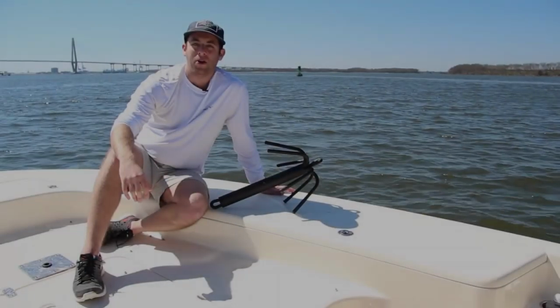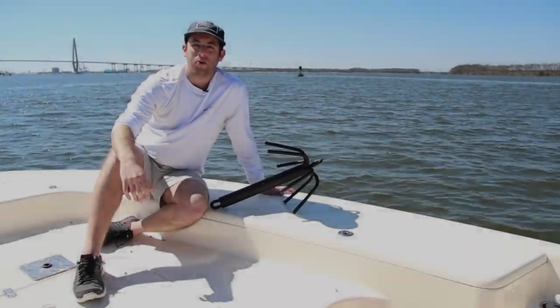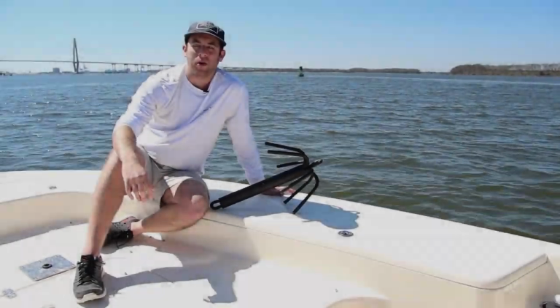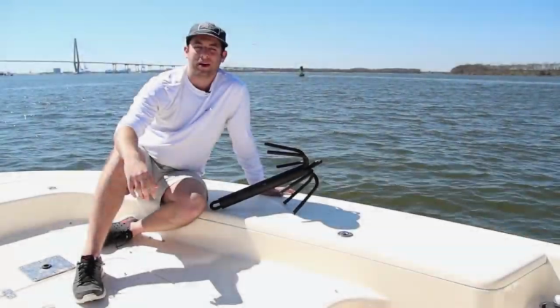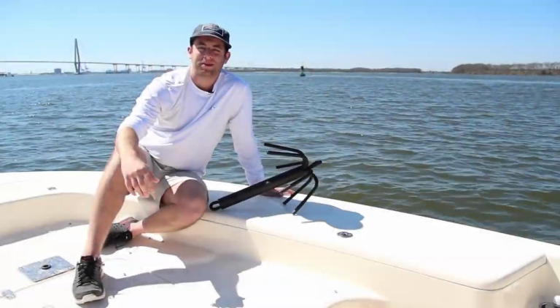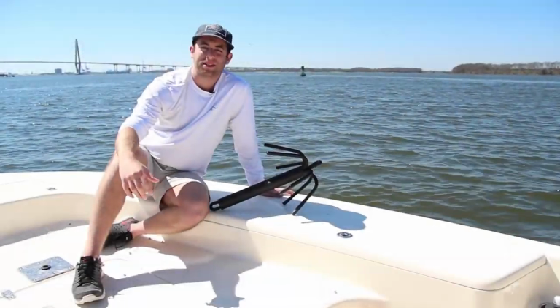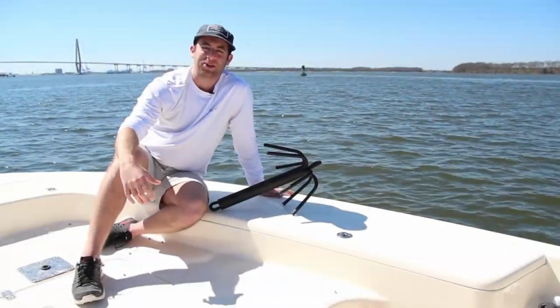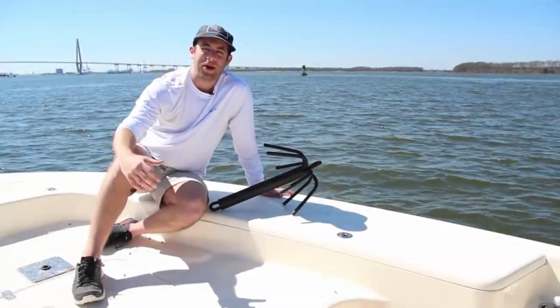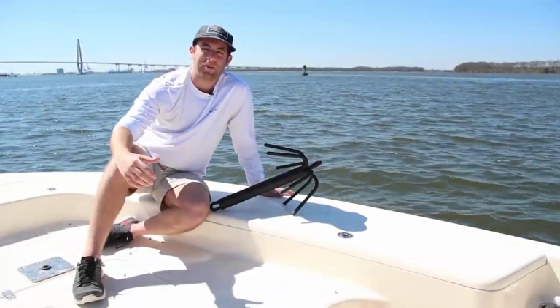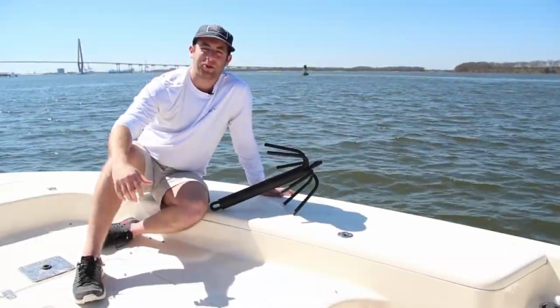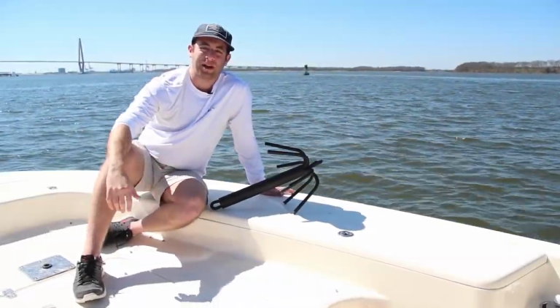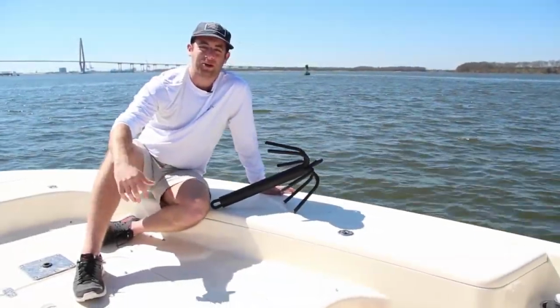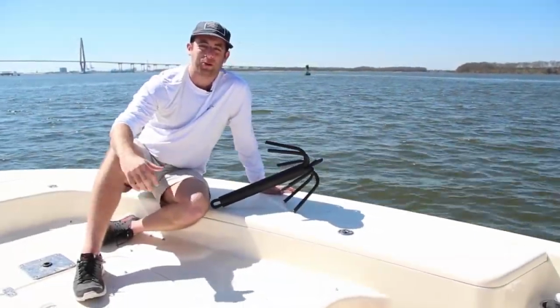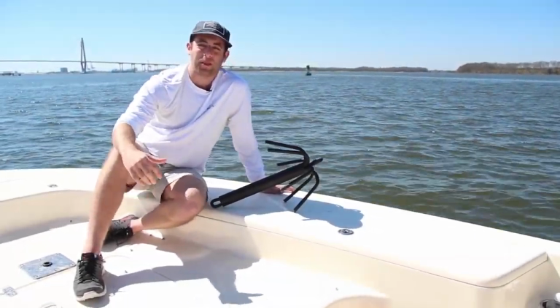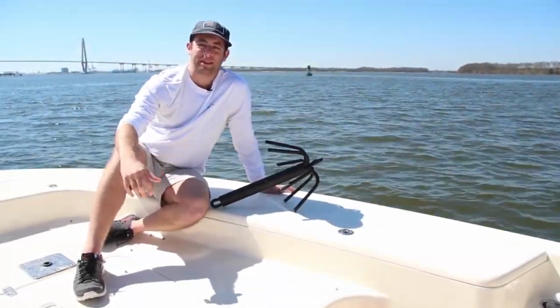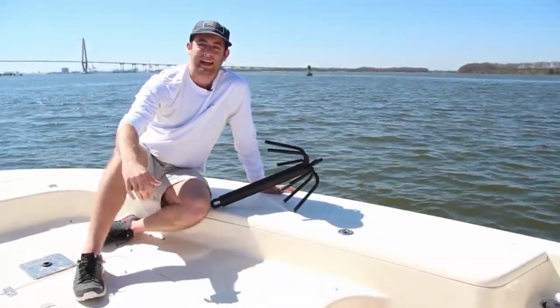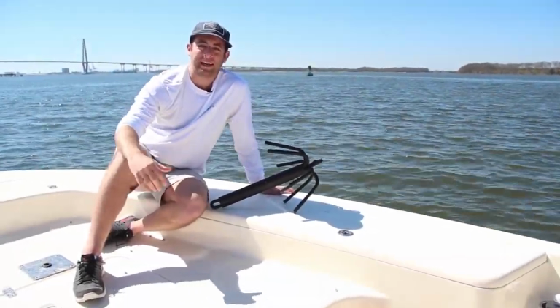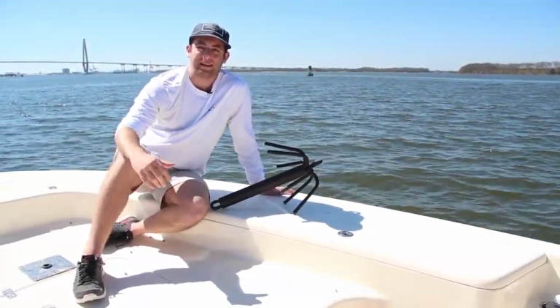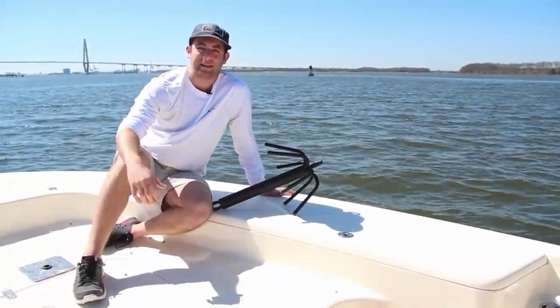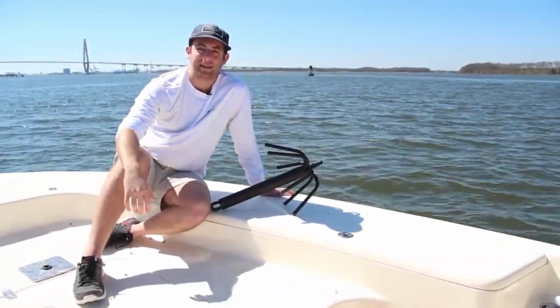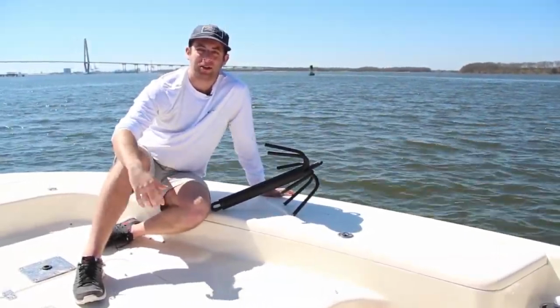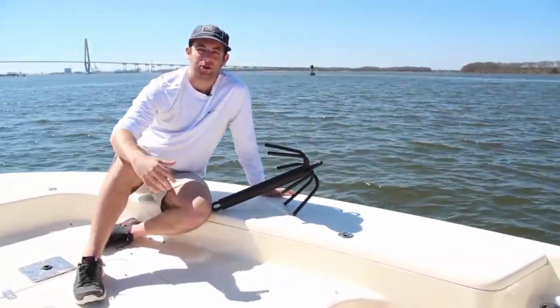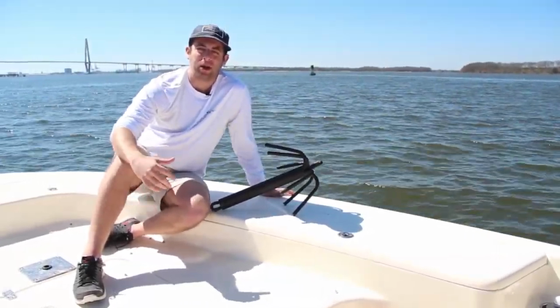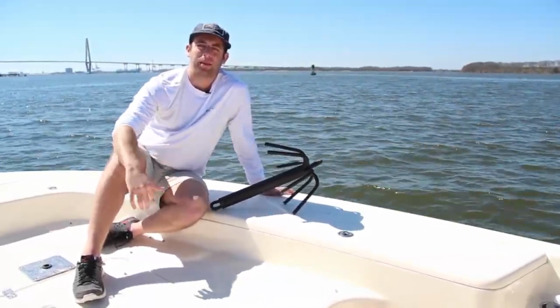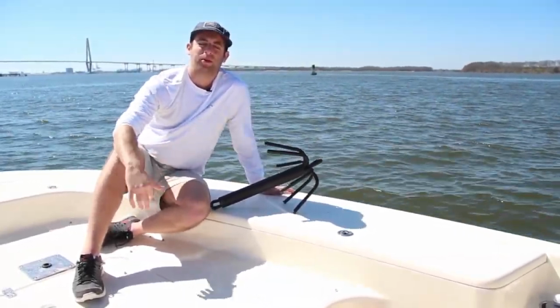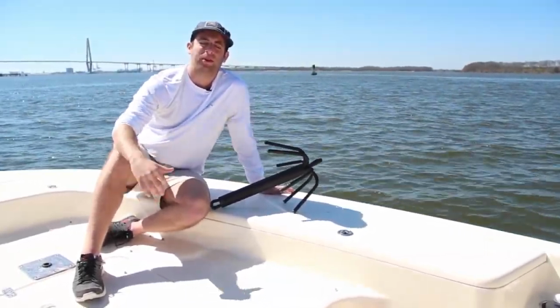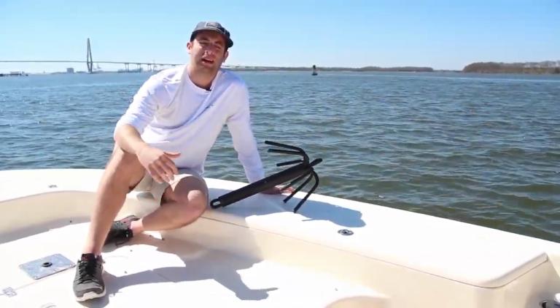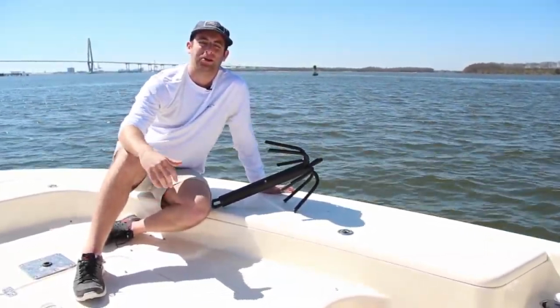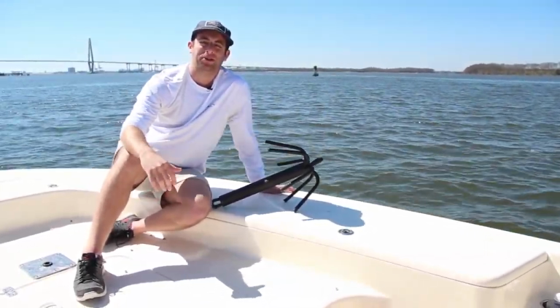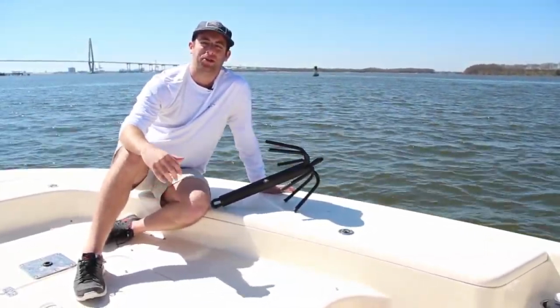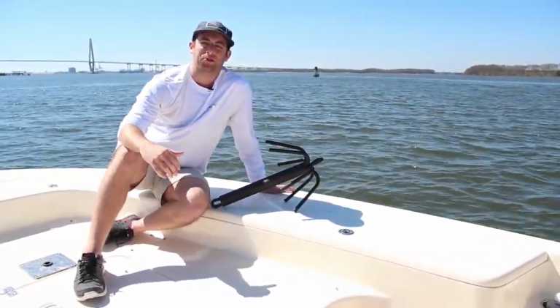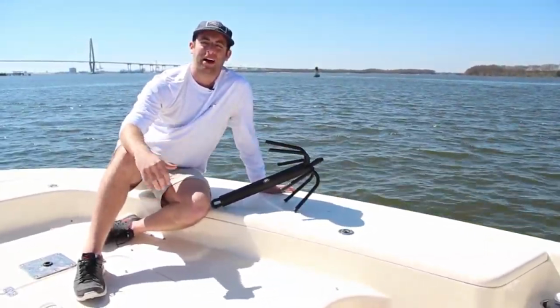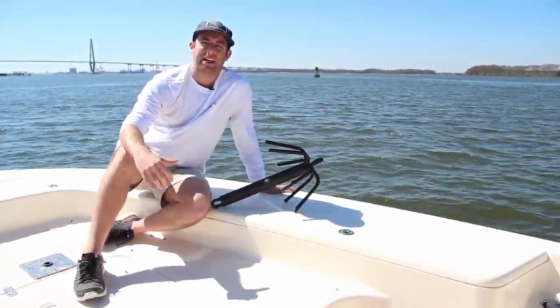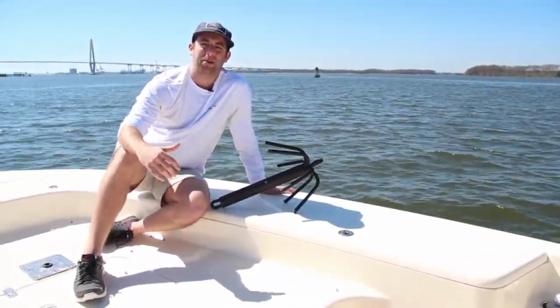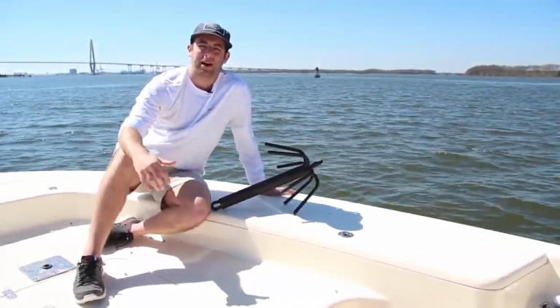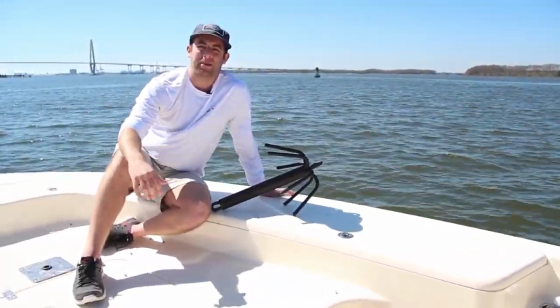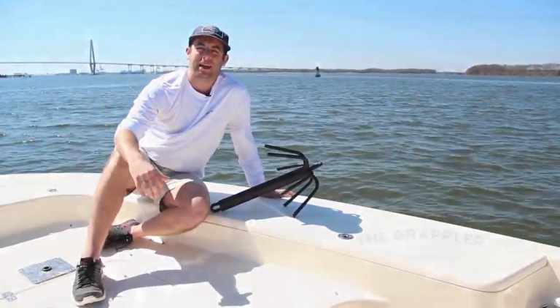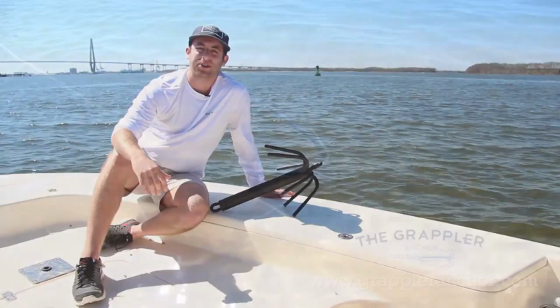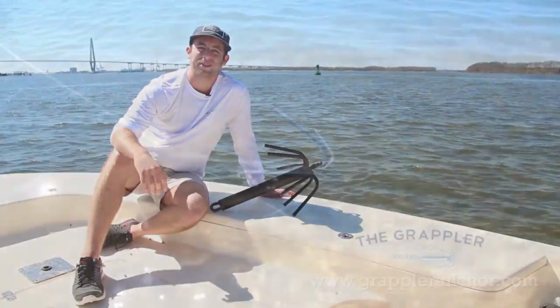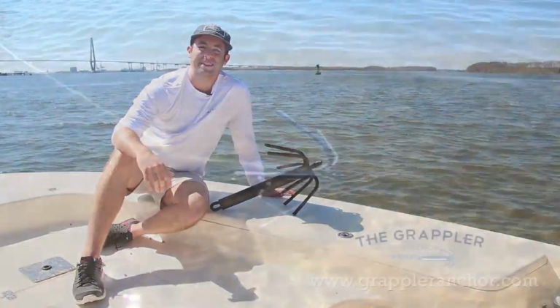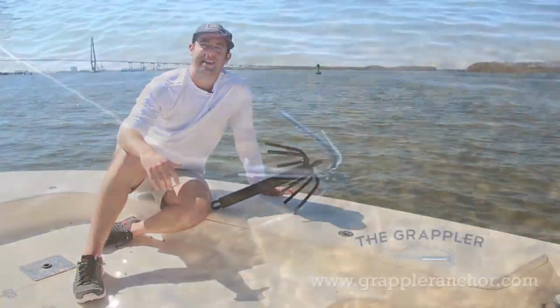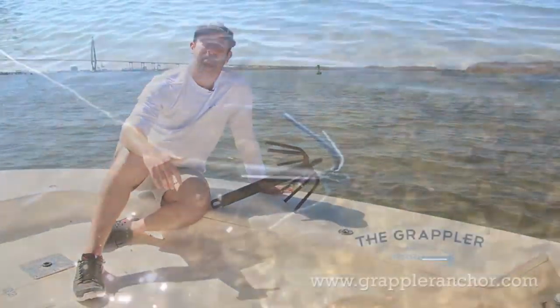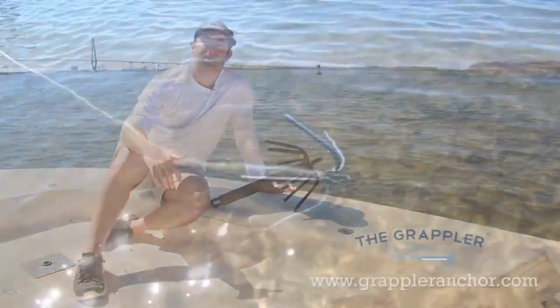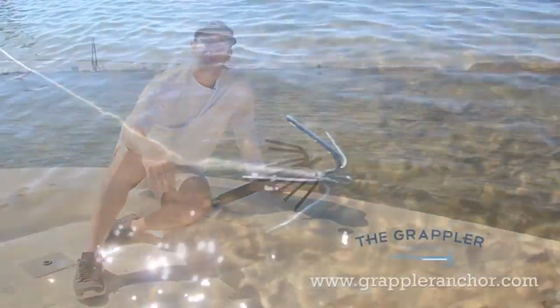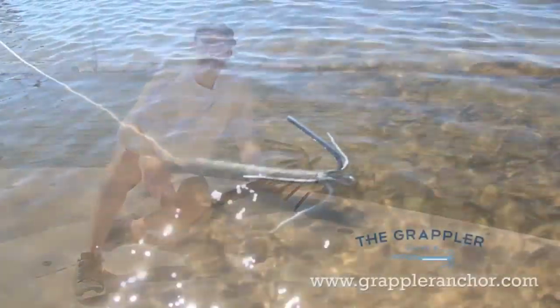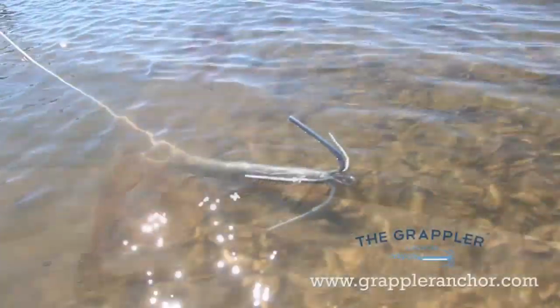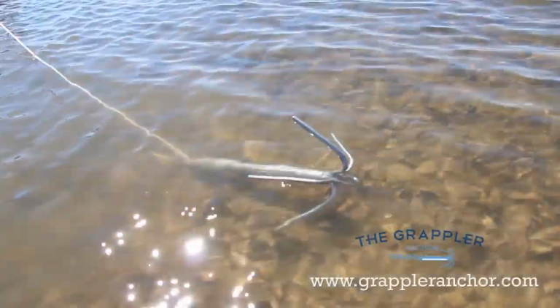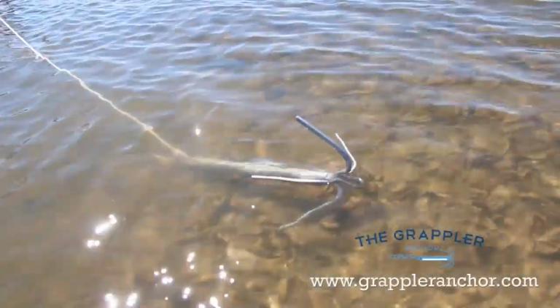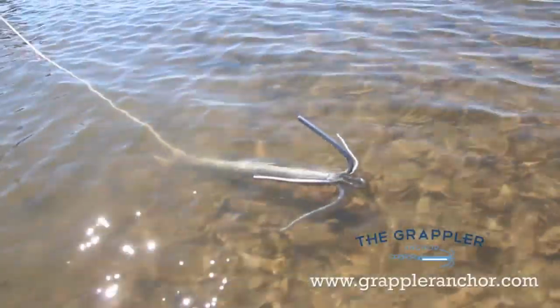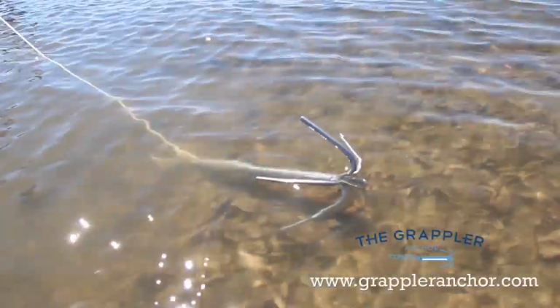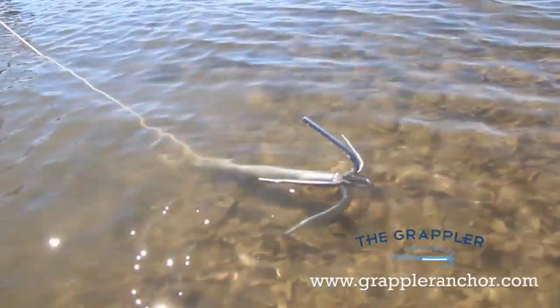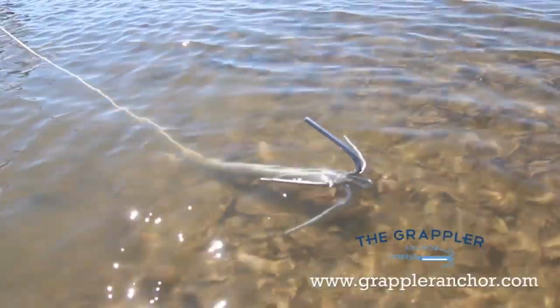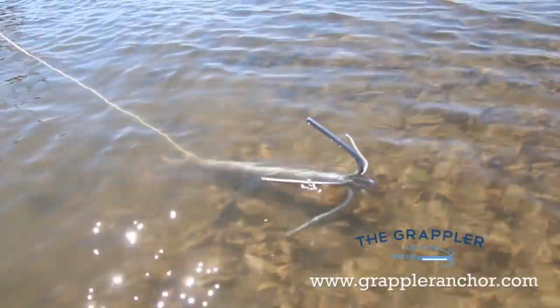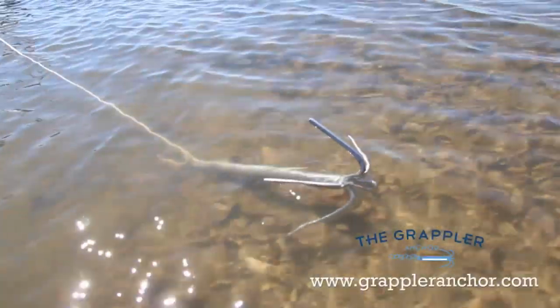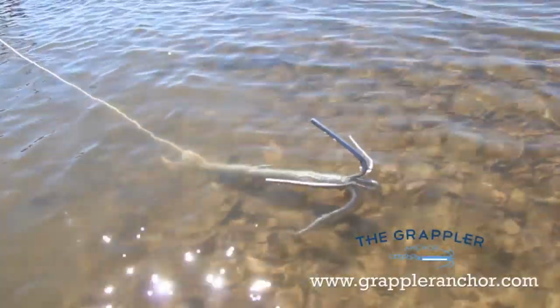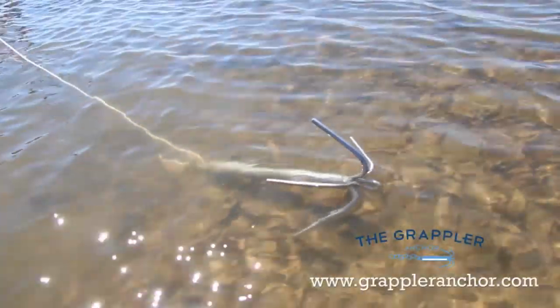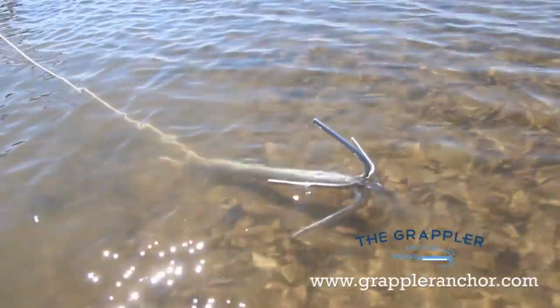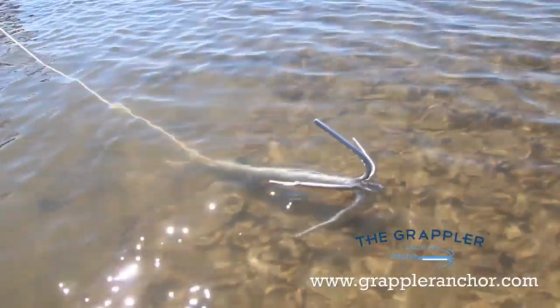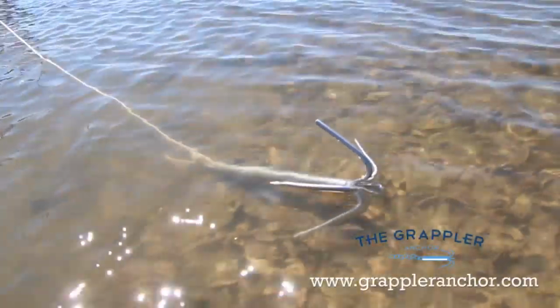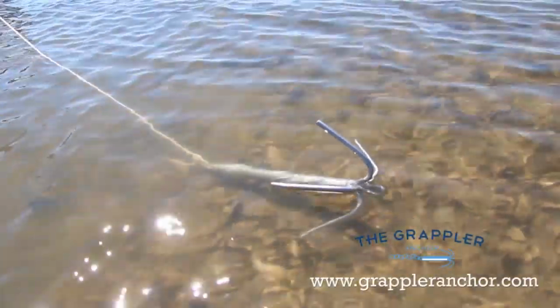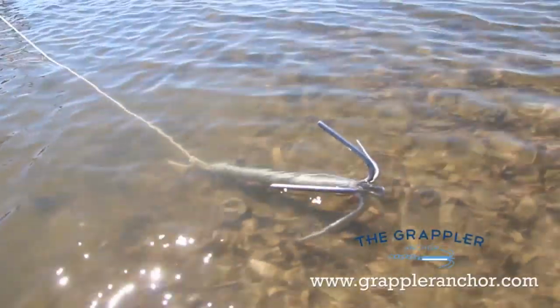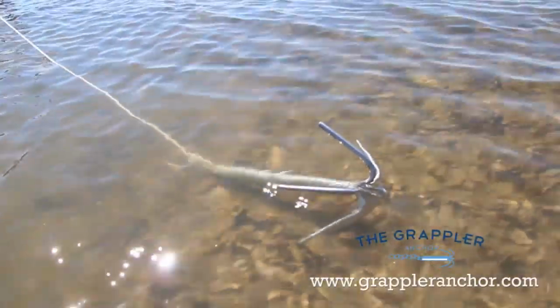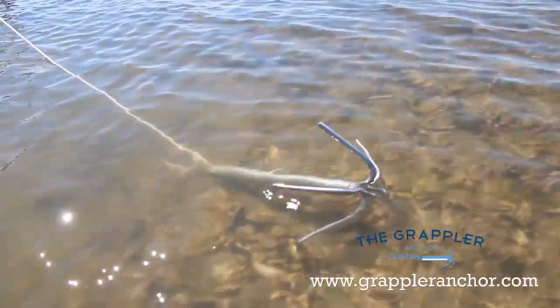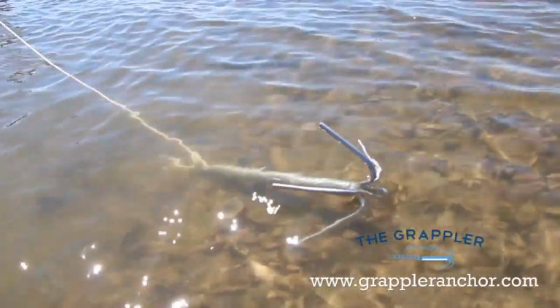Welcome to the Grappler Anchor website. The Grappler Anchor is a rocky bottom anchor designed for boats up to about 35 feet.